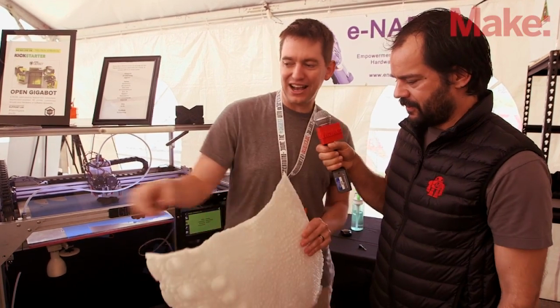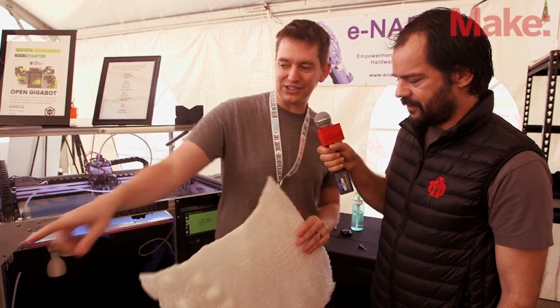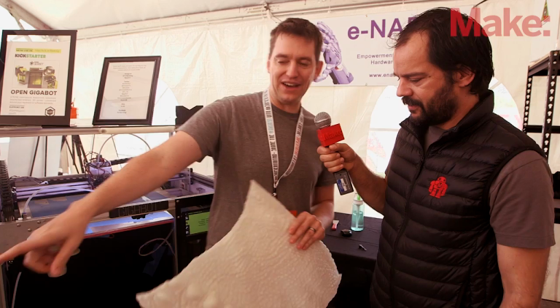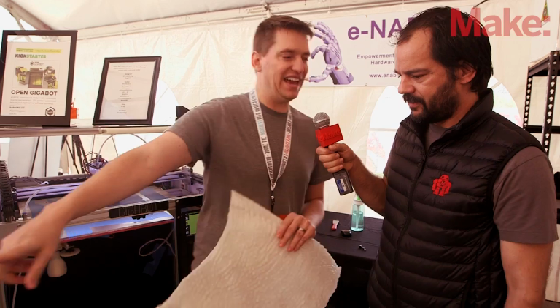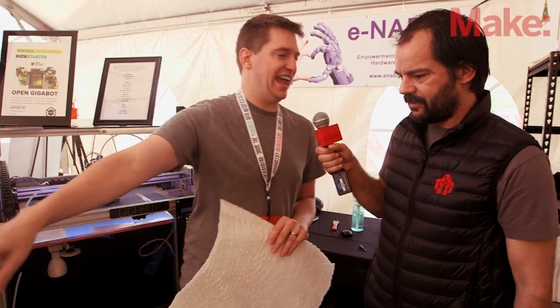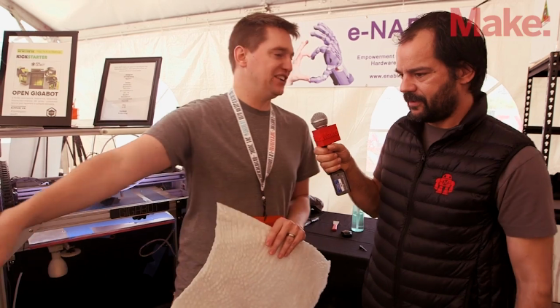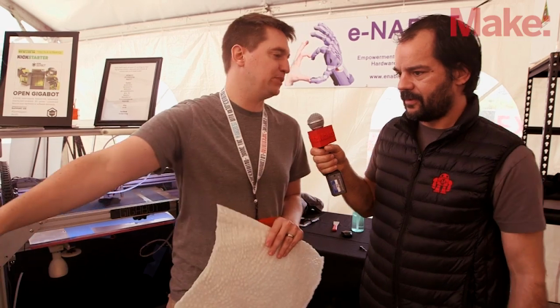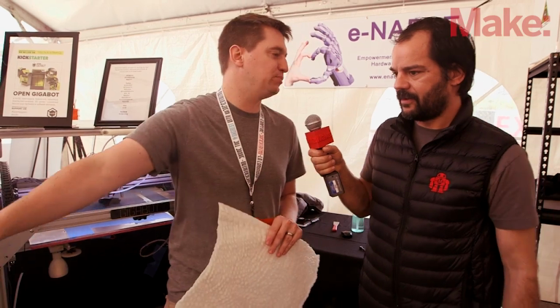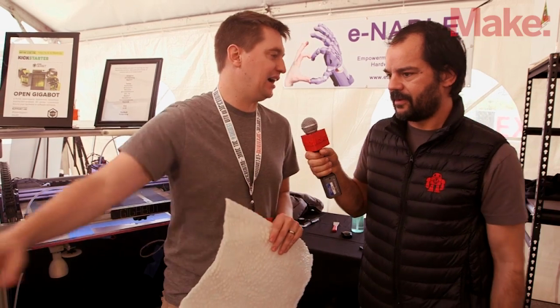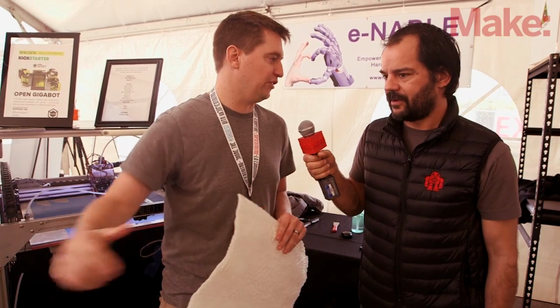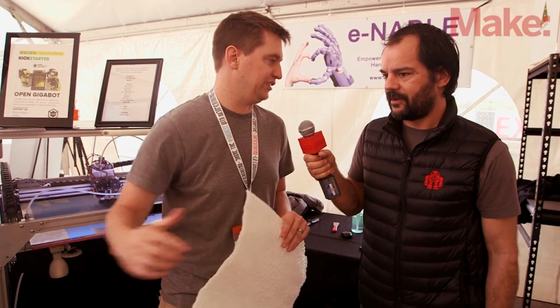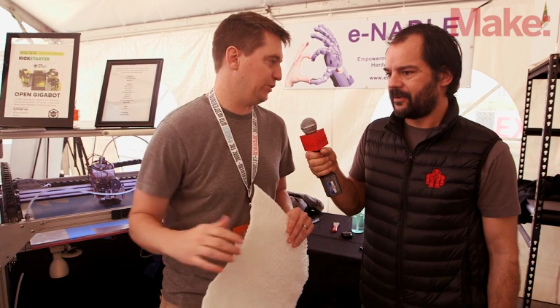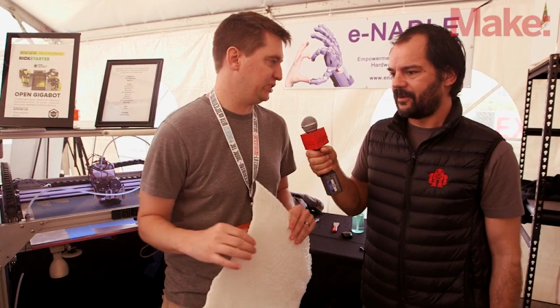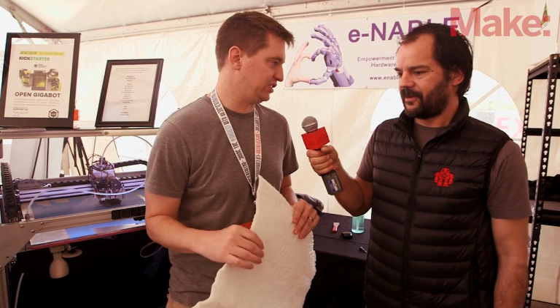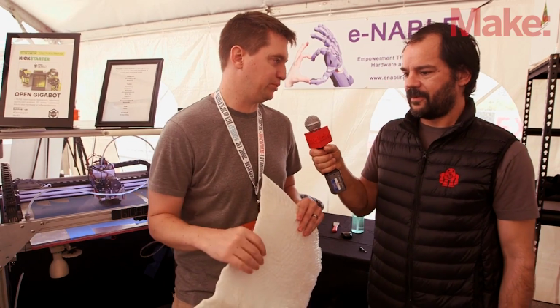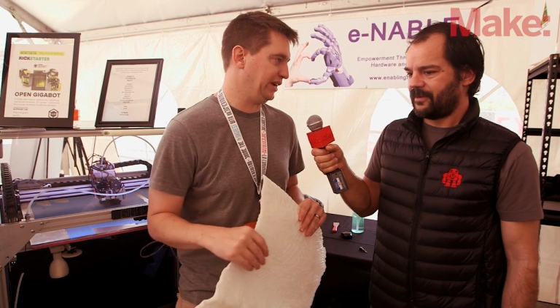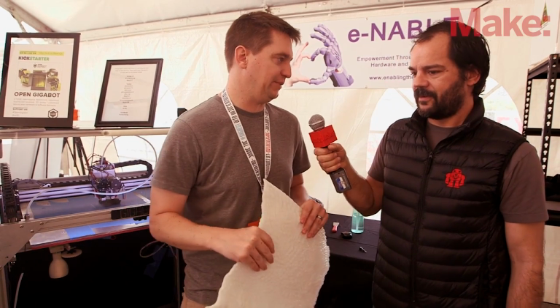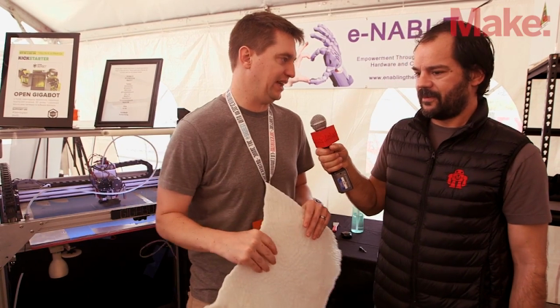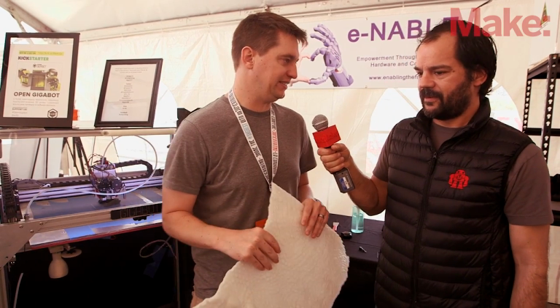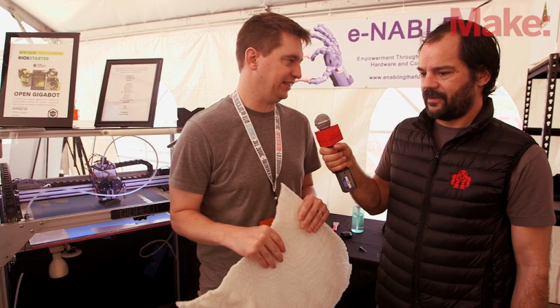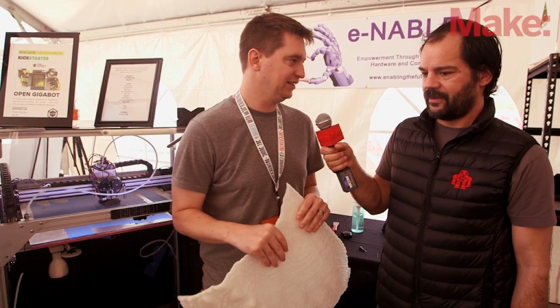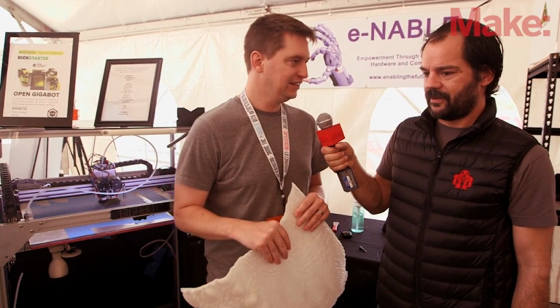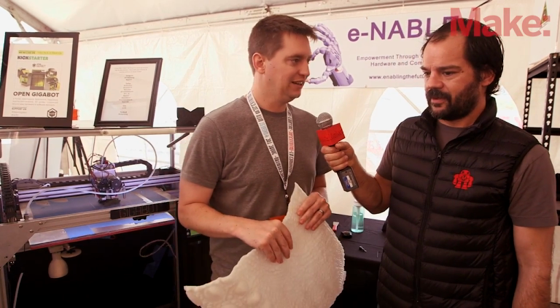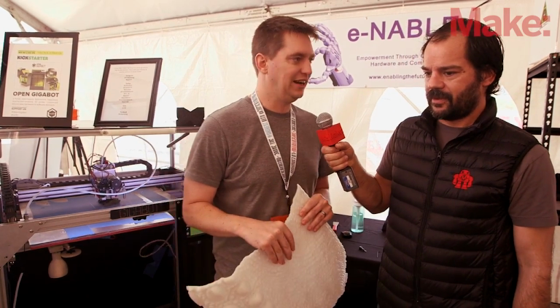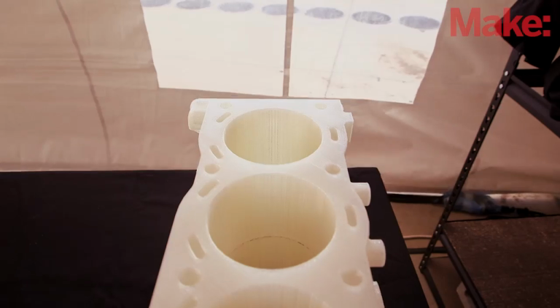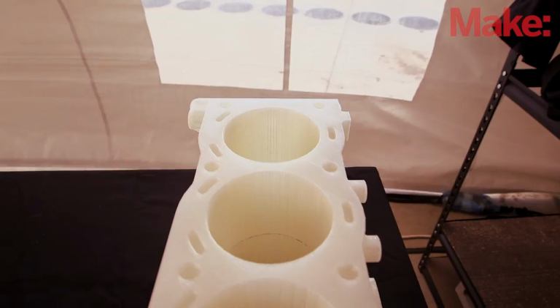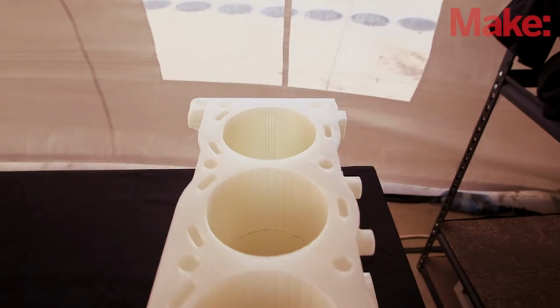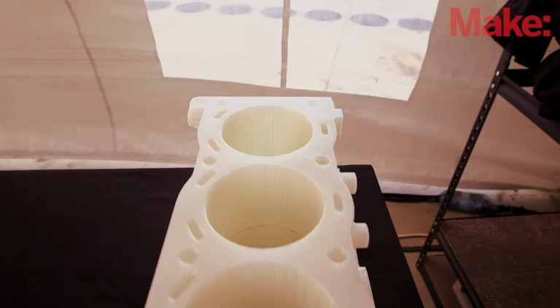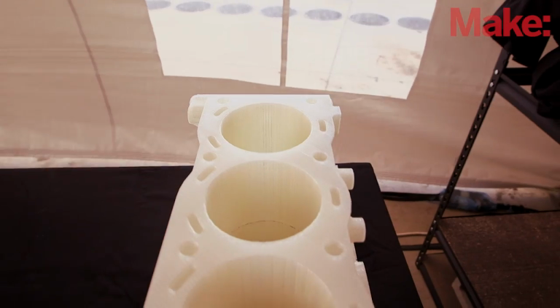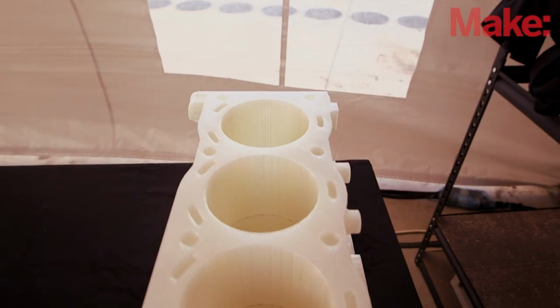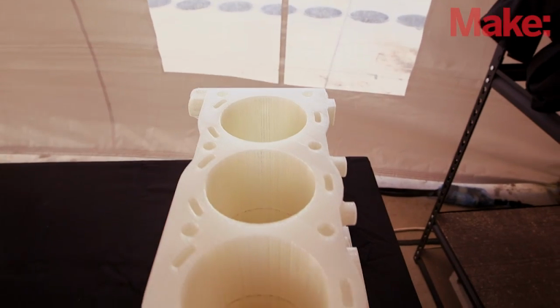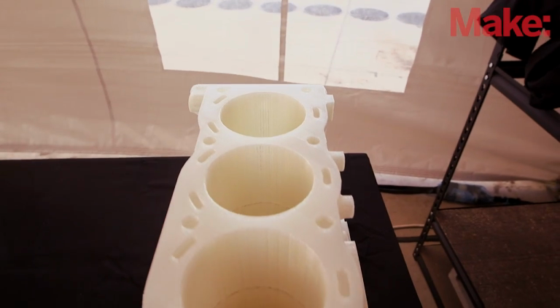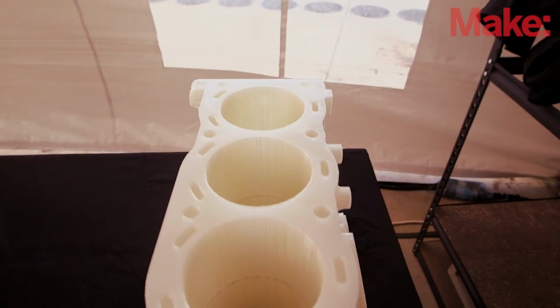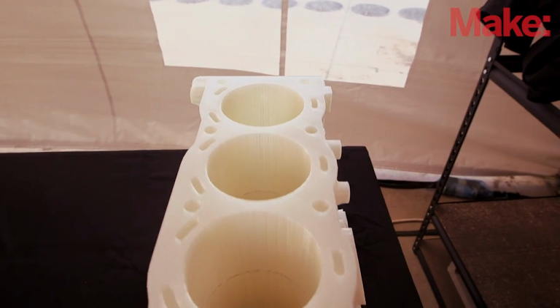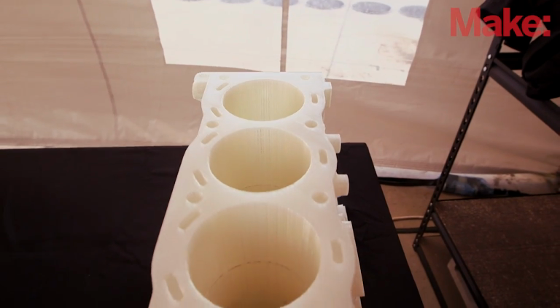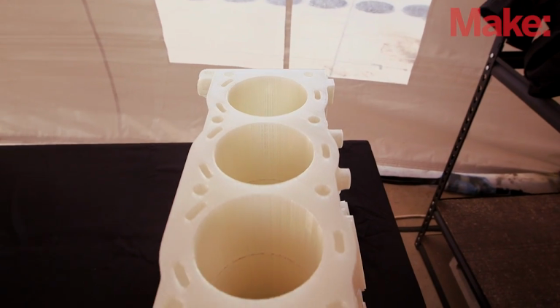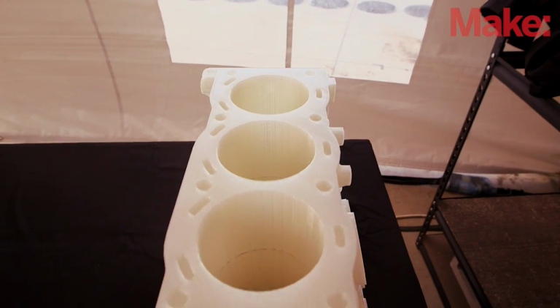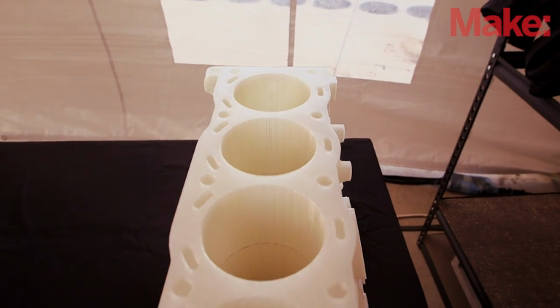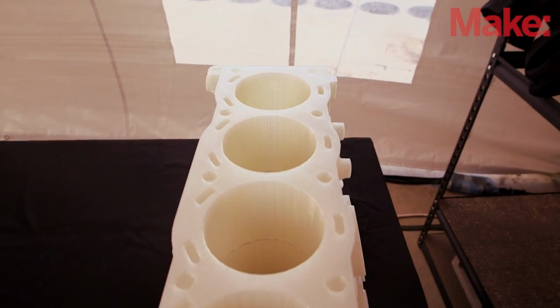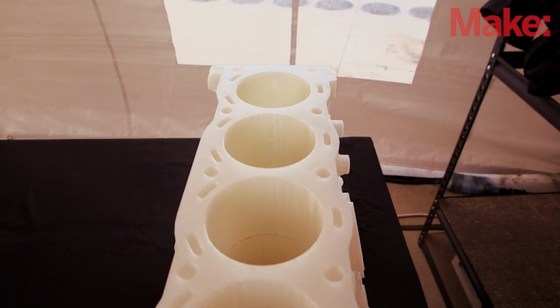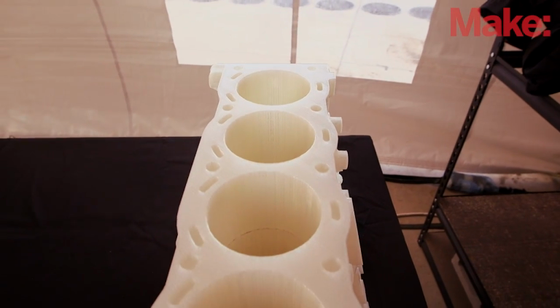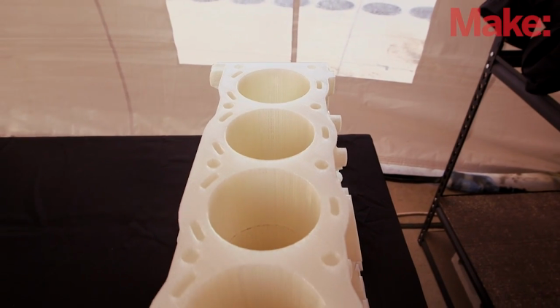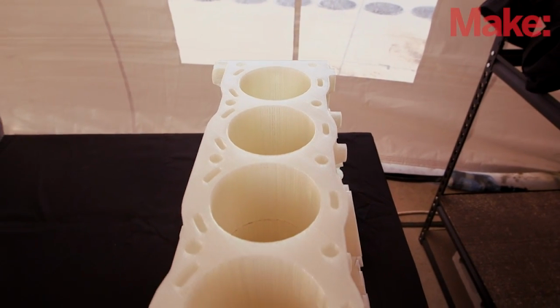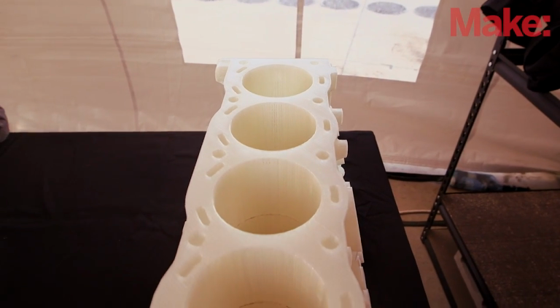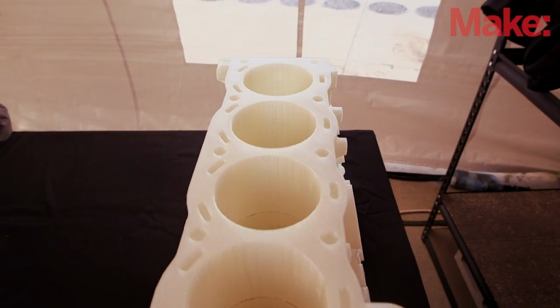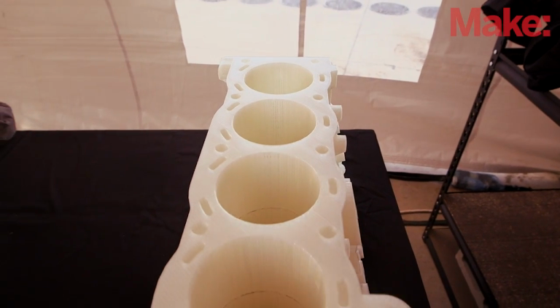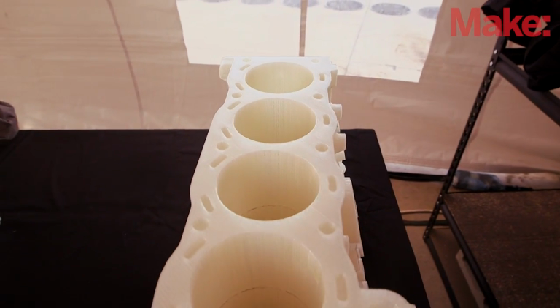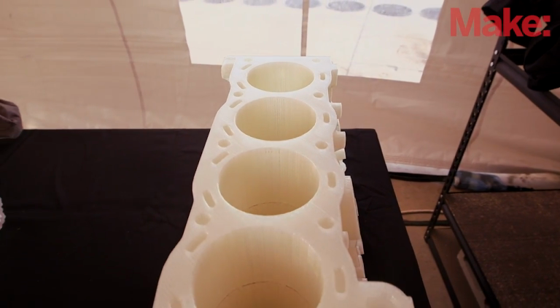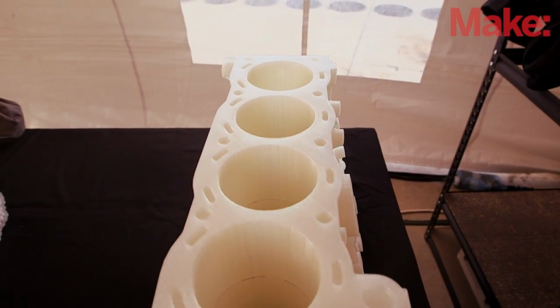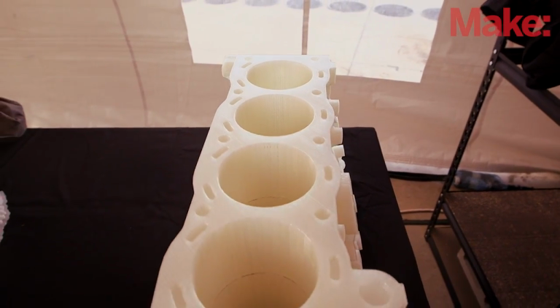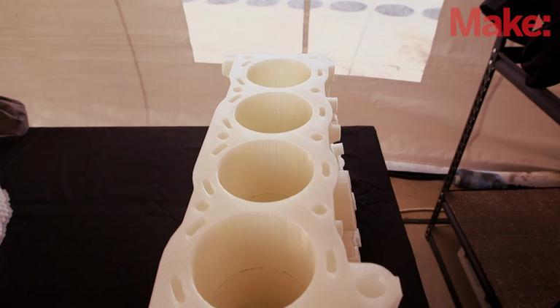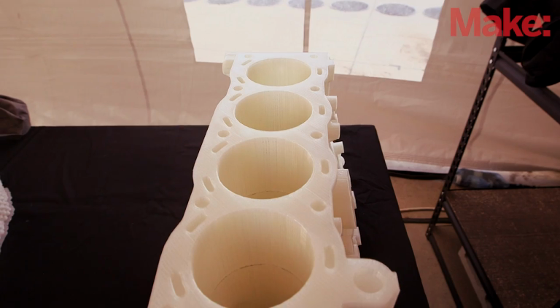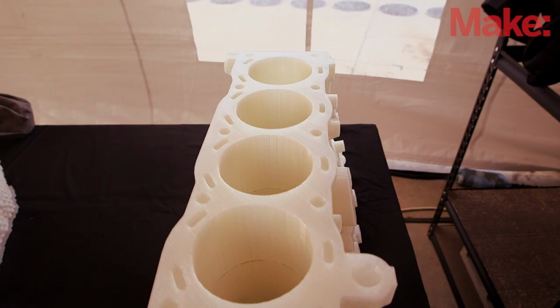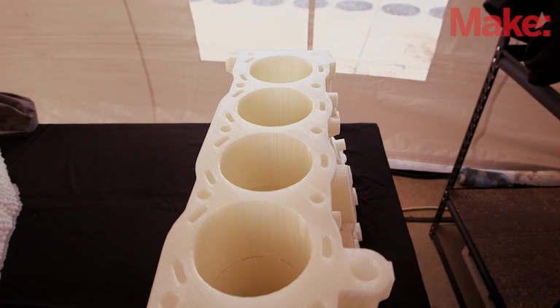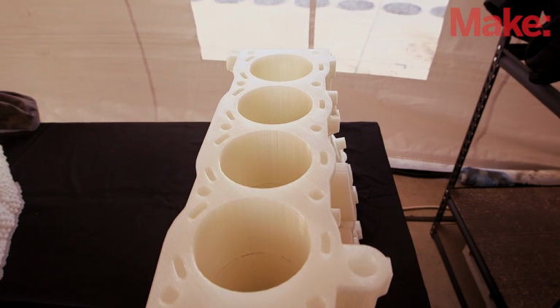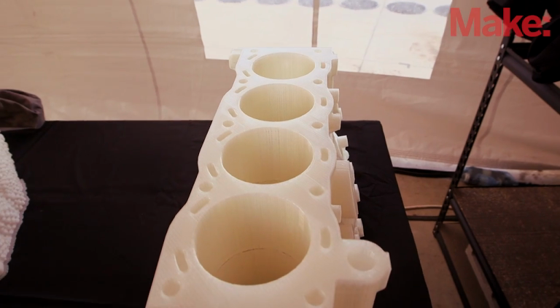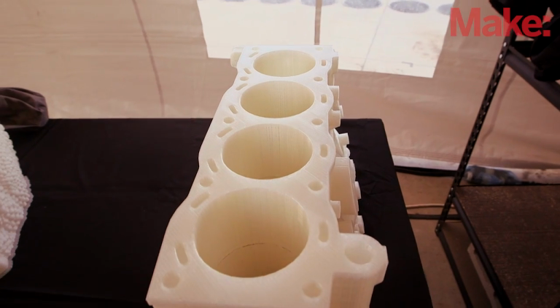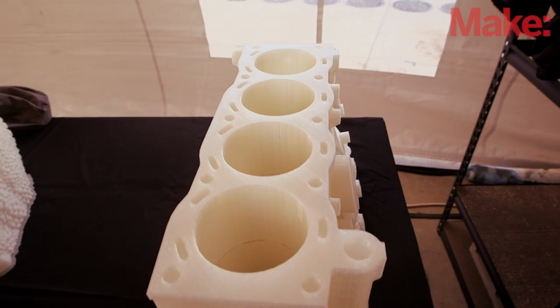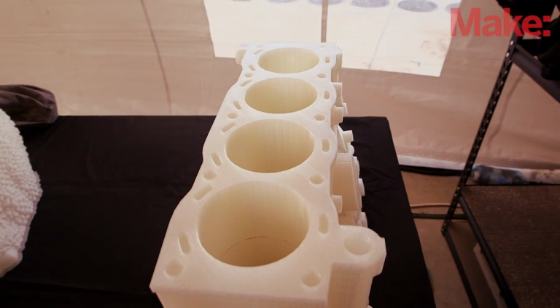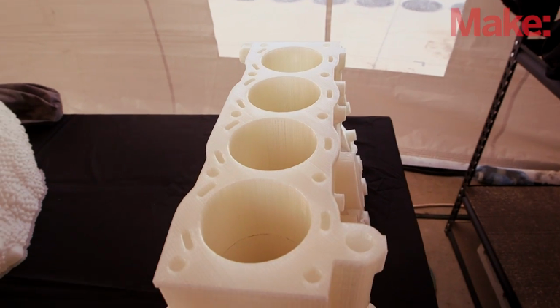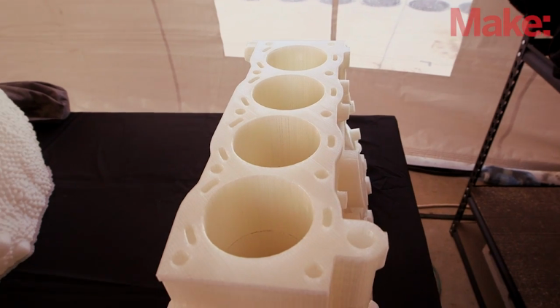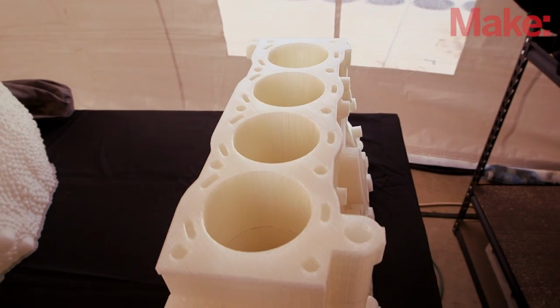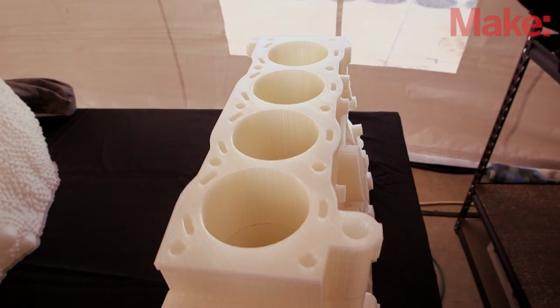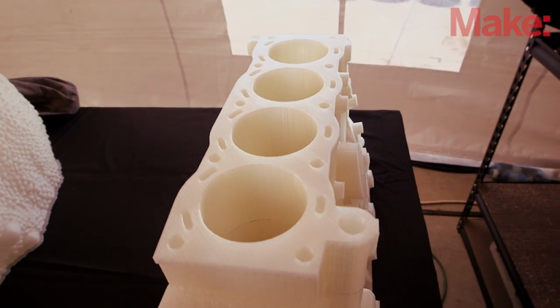We also have that engine block over there, which is pretty amazing. That thing took three days to print.